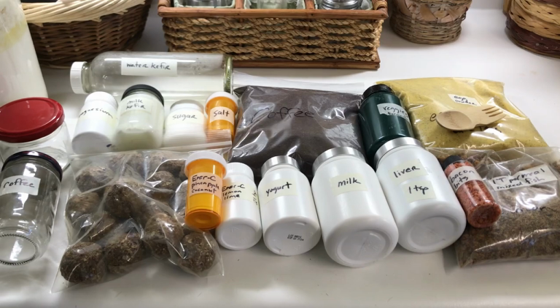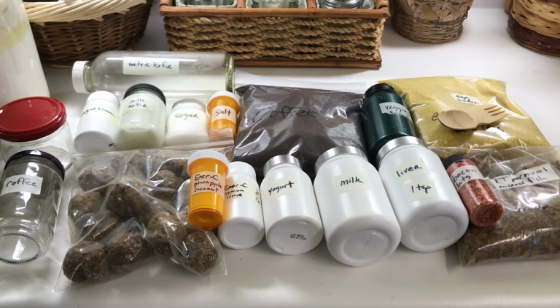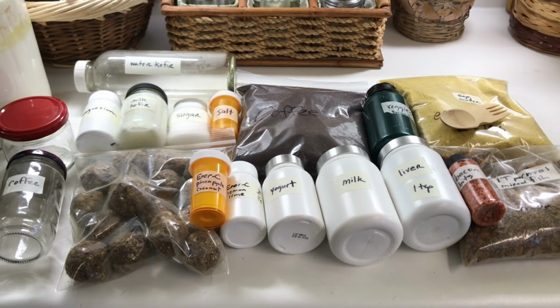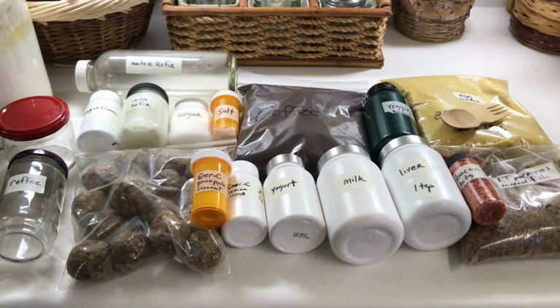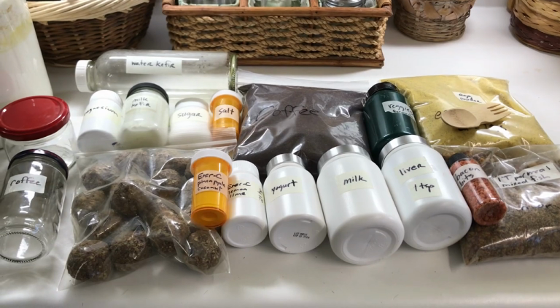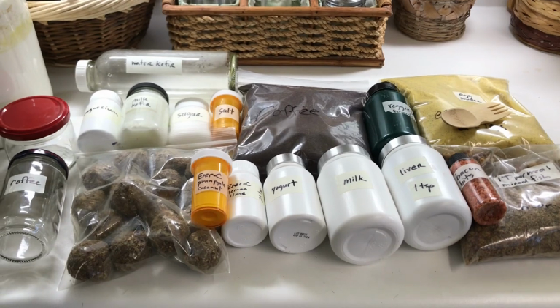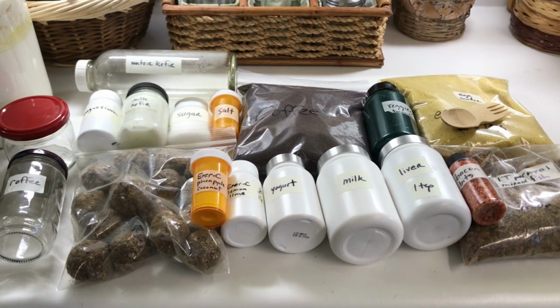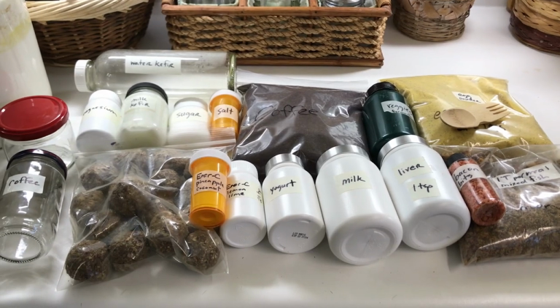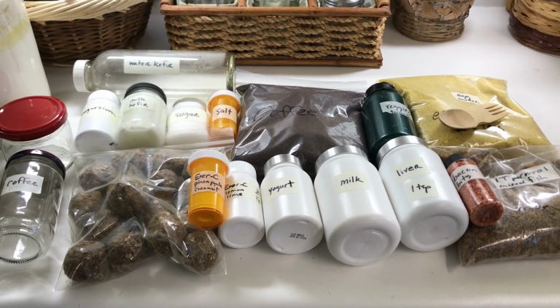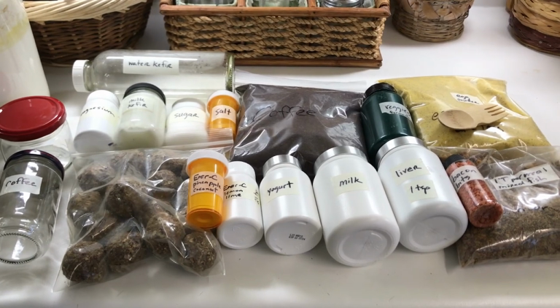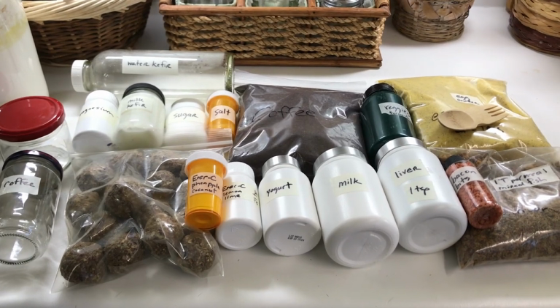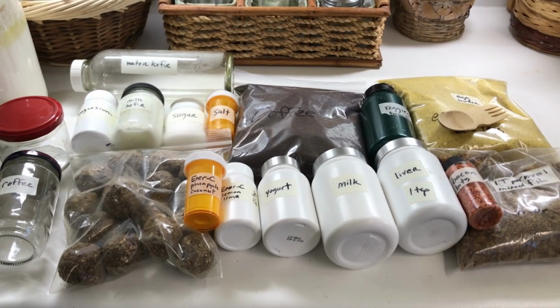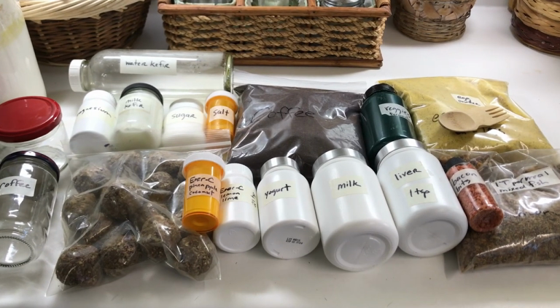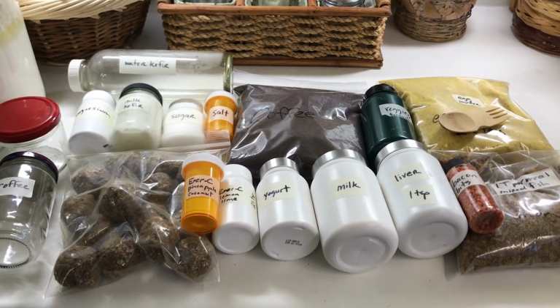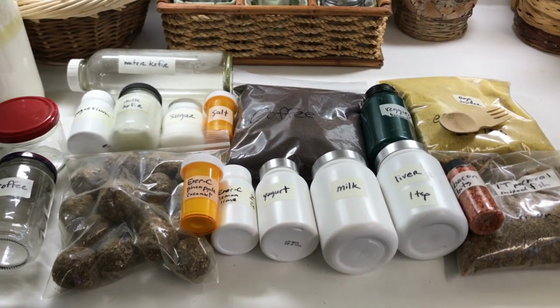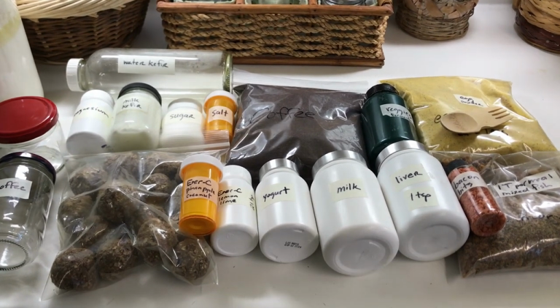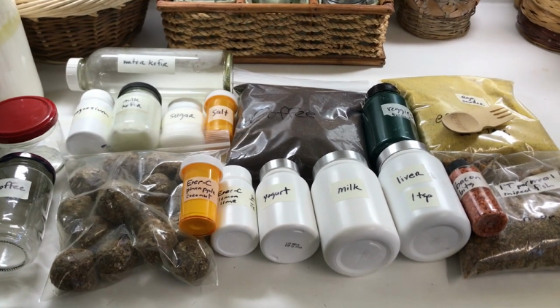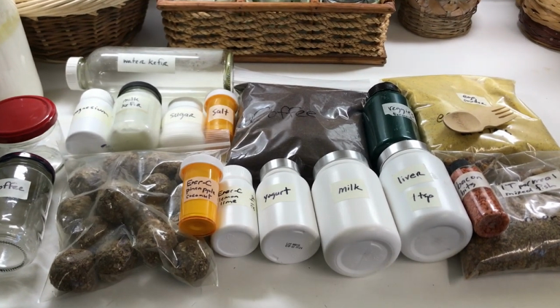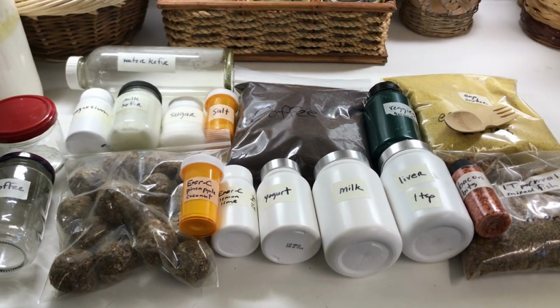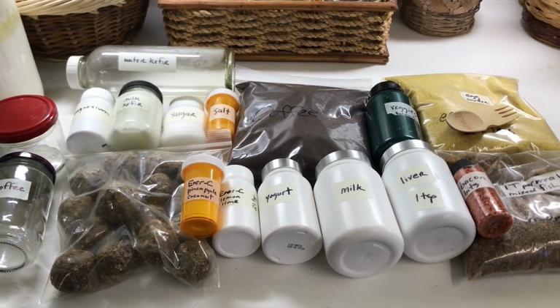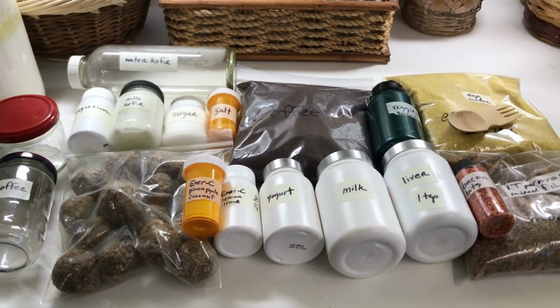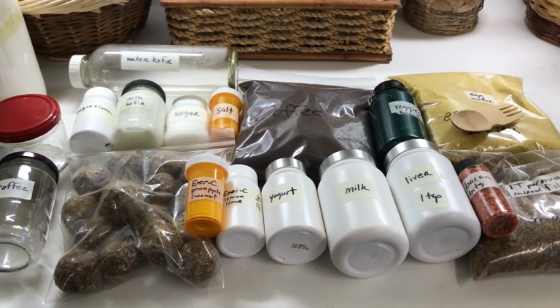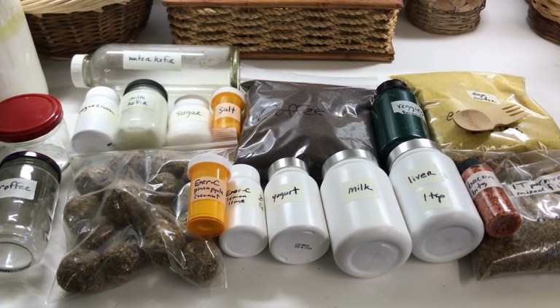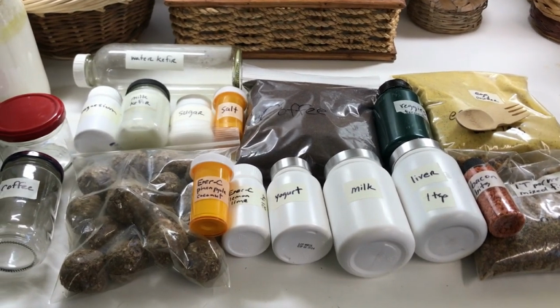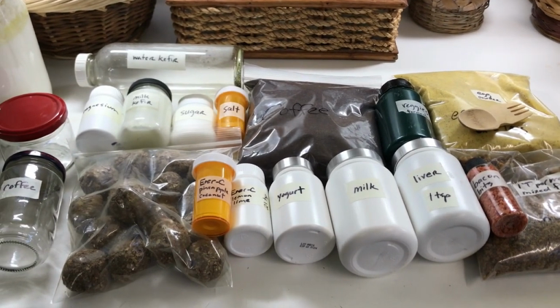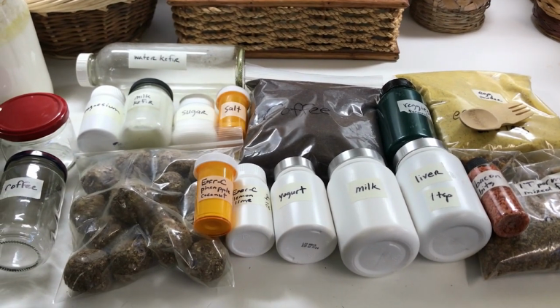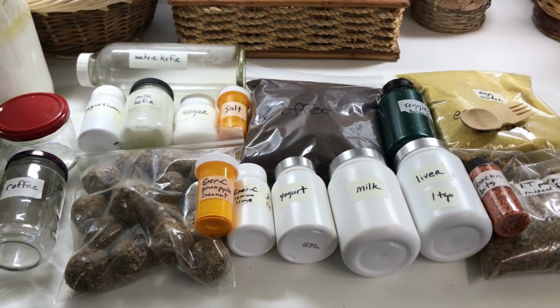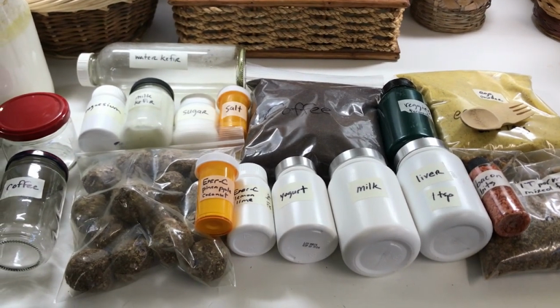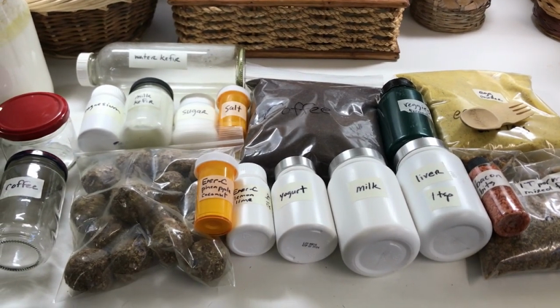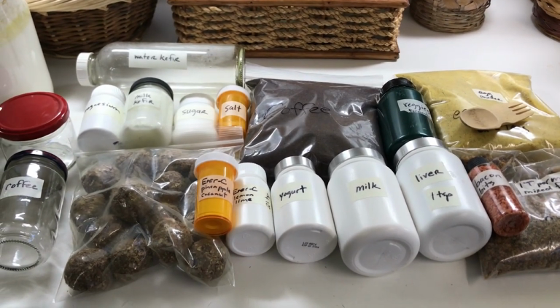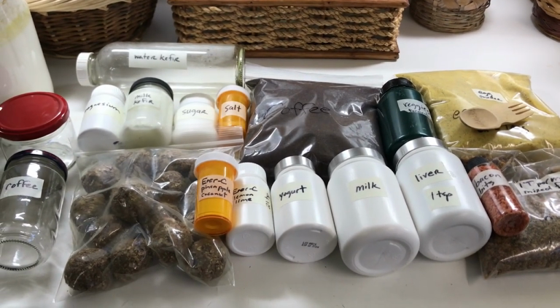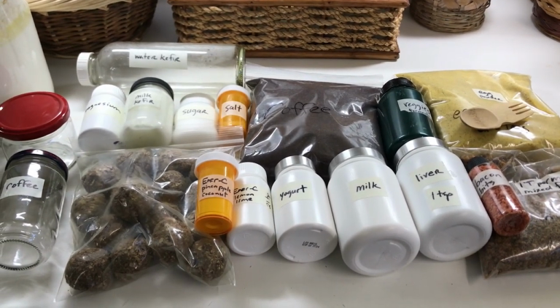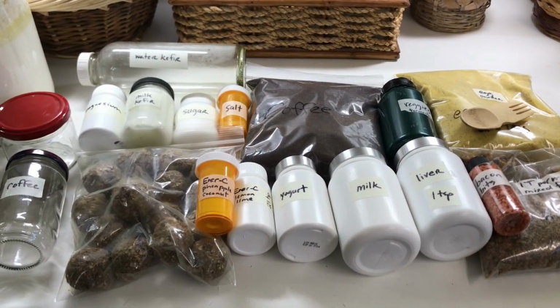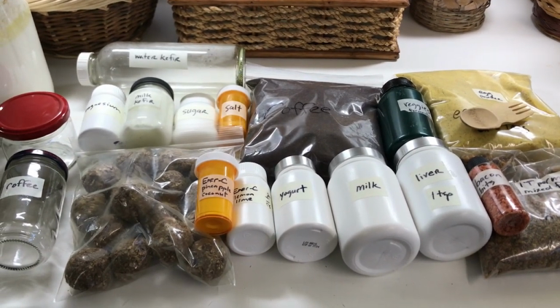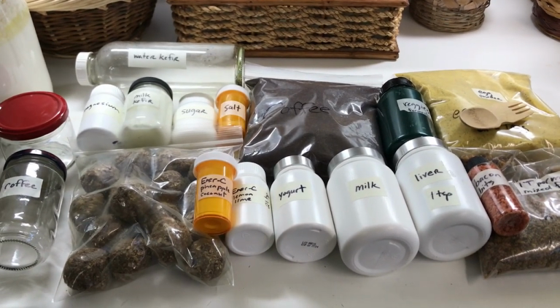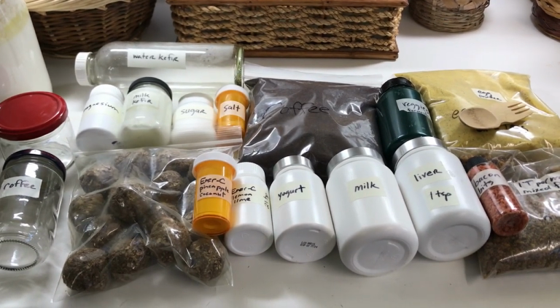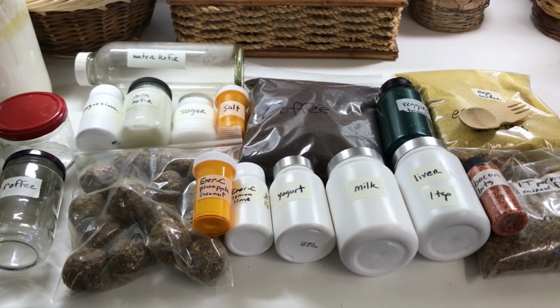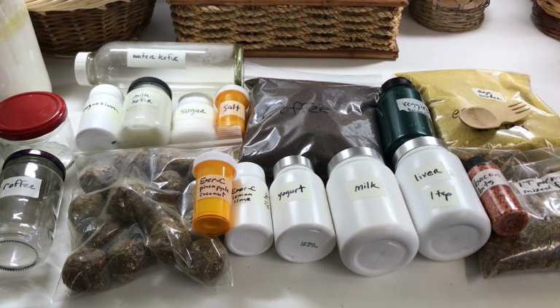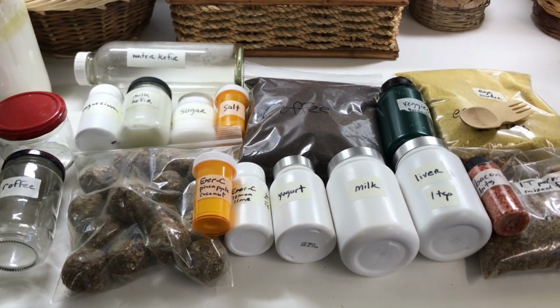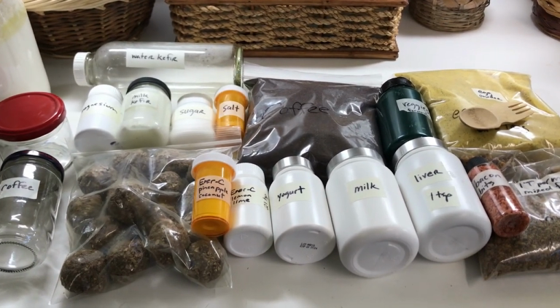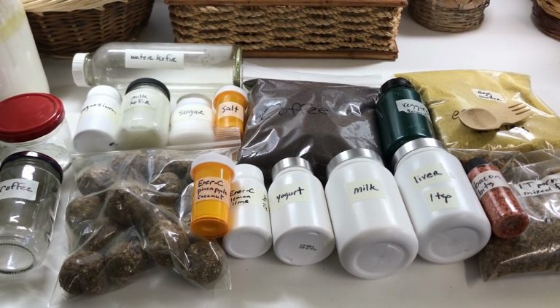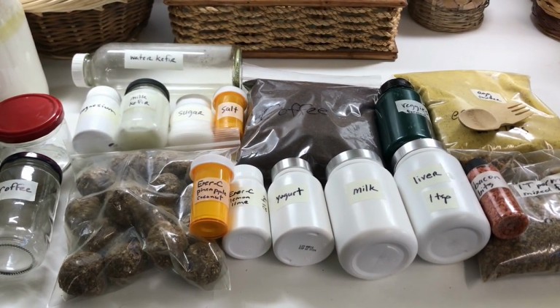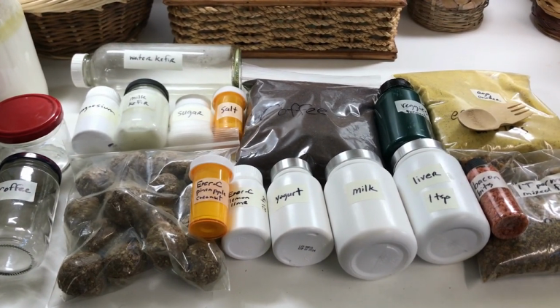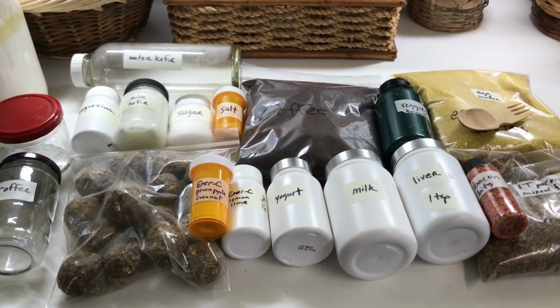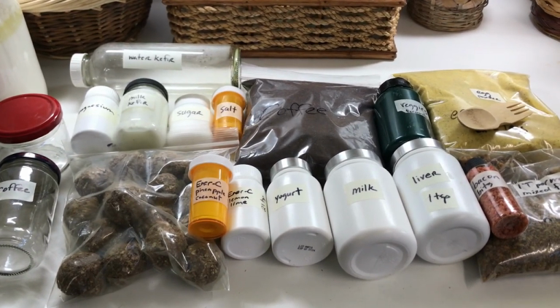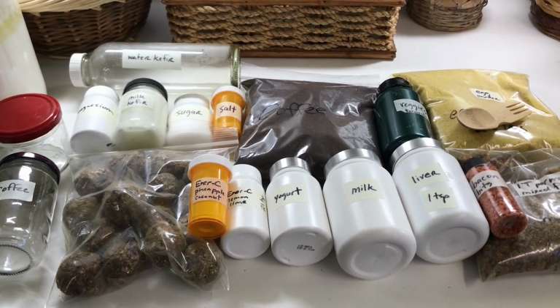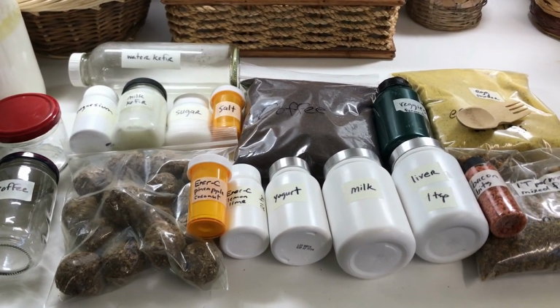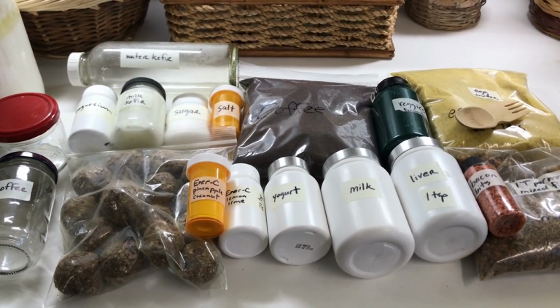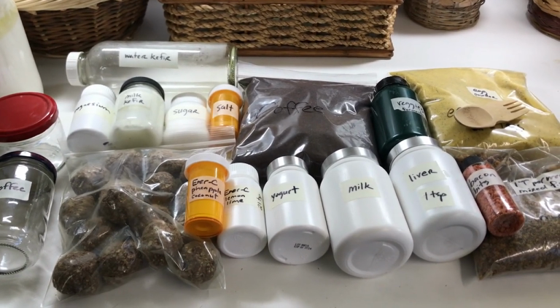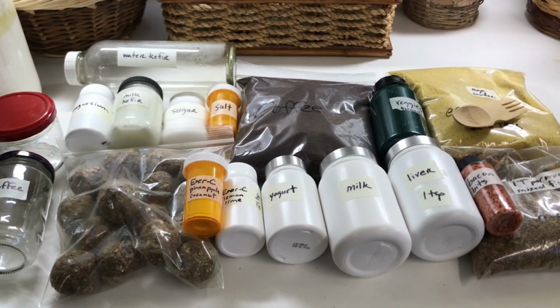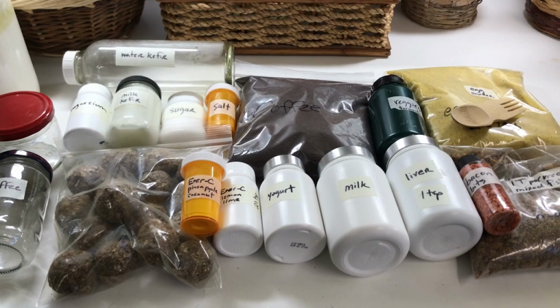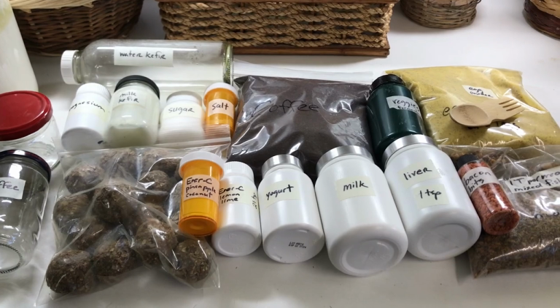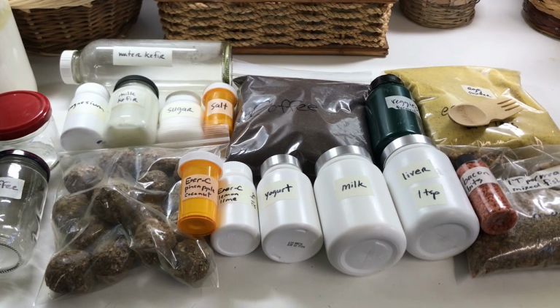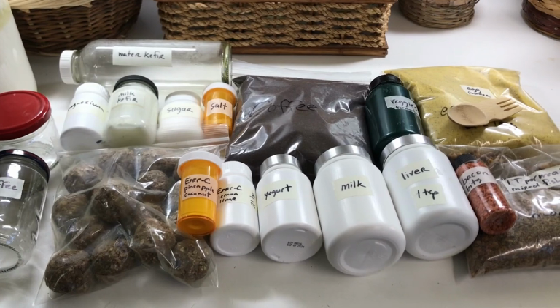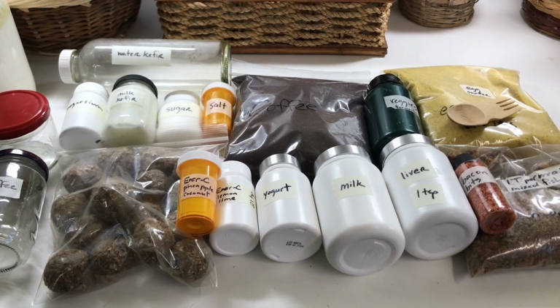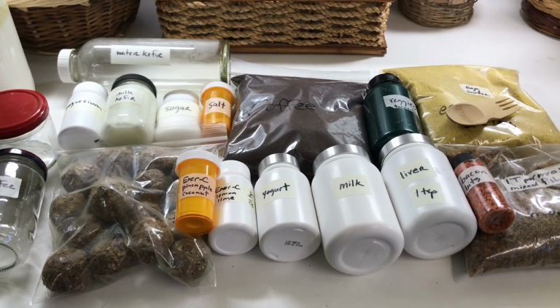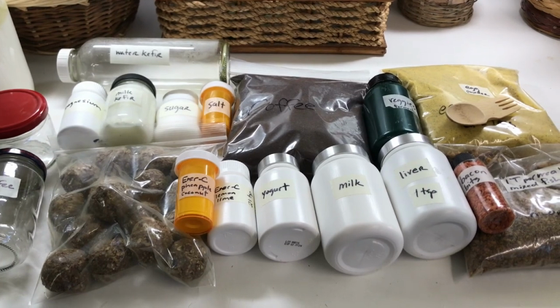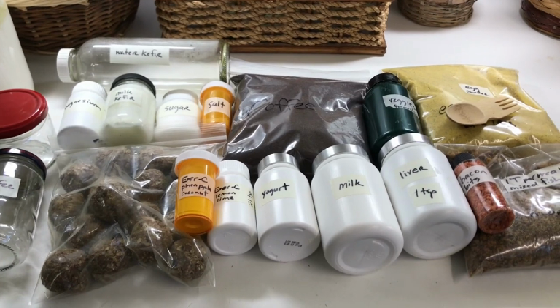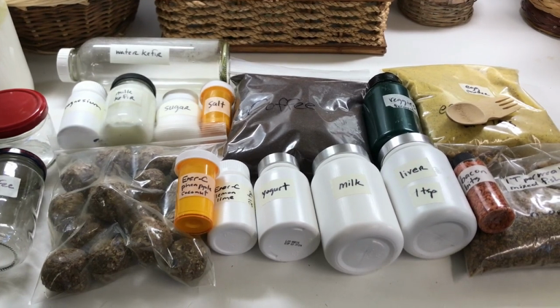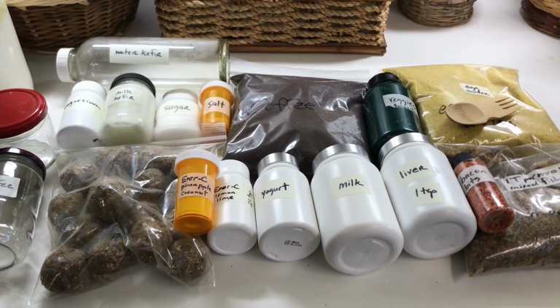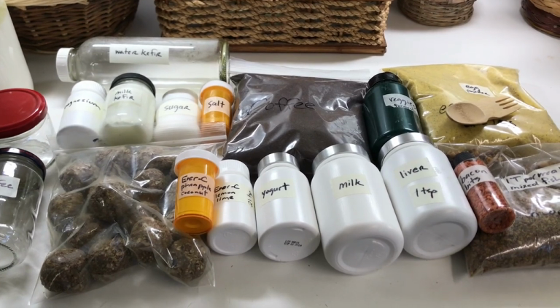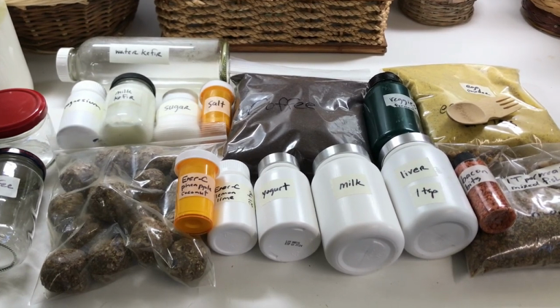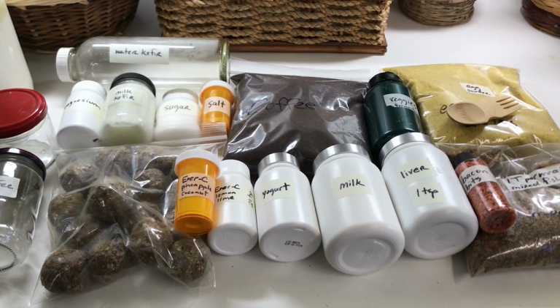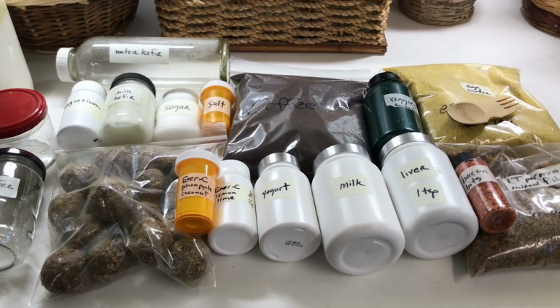This is everything that I am taking on my journey, so let me explain what all this is.